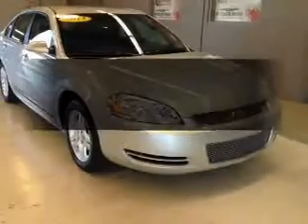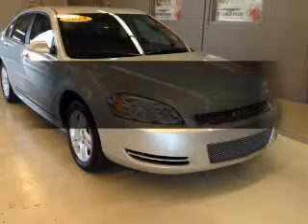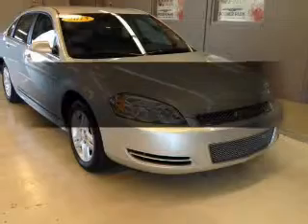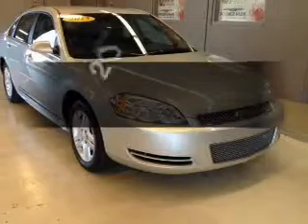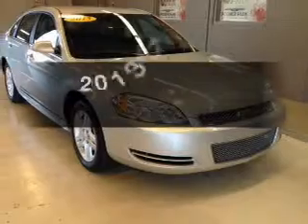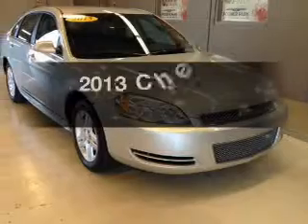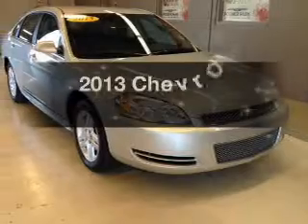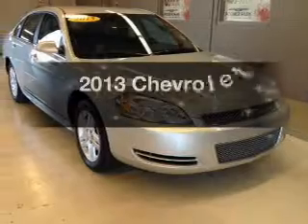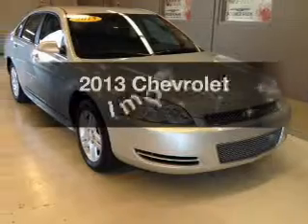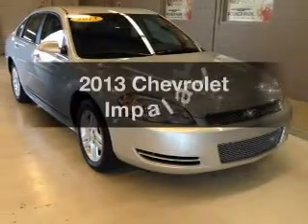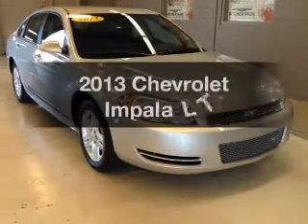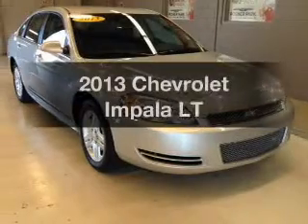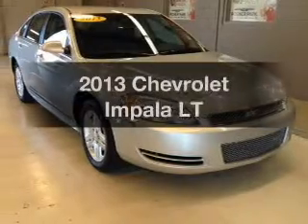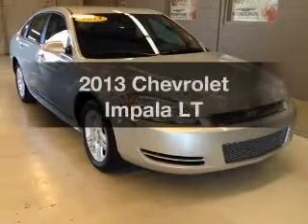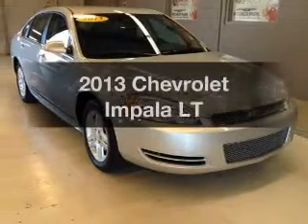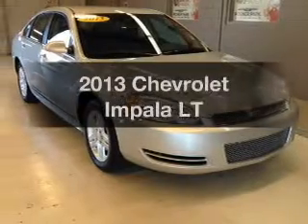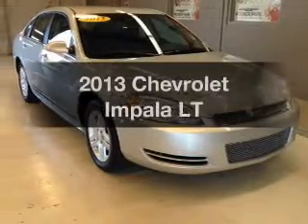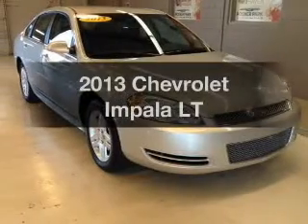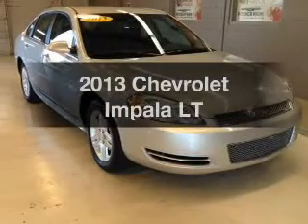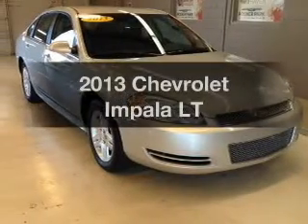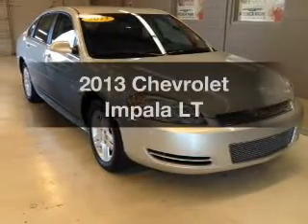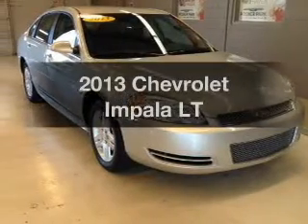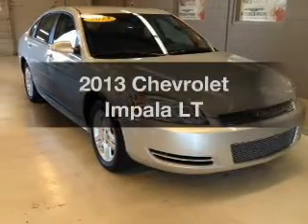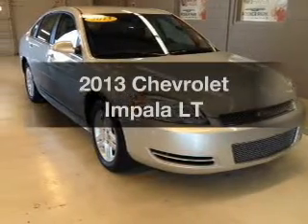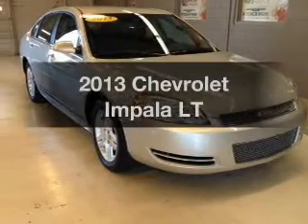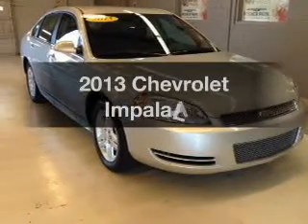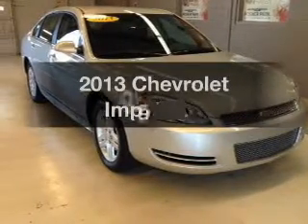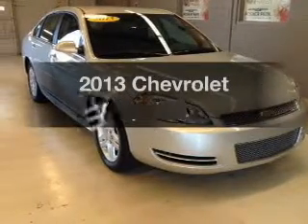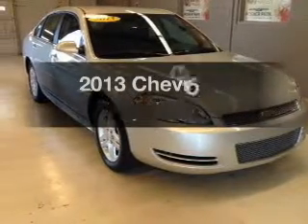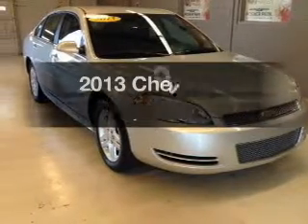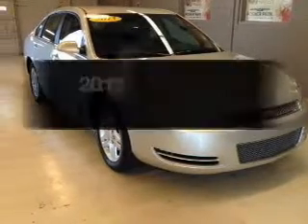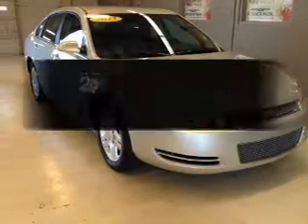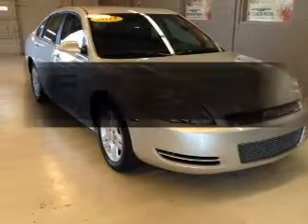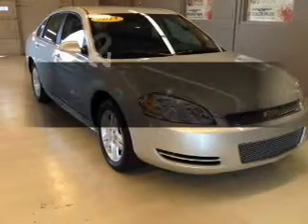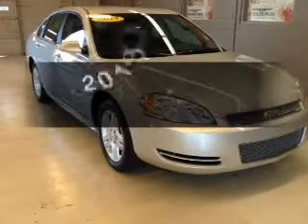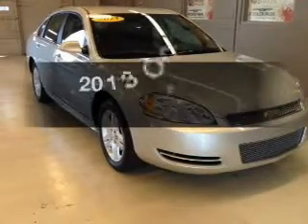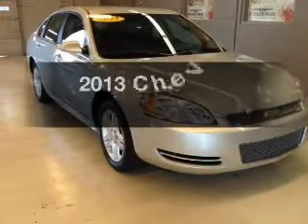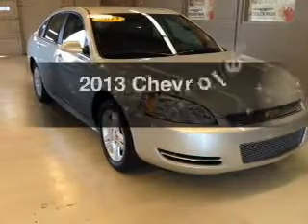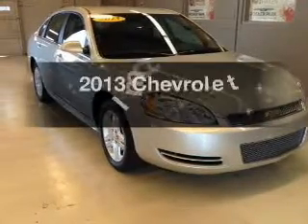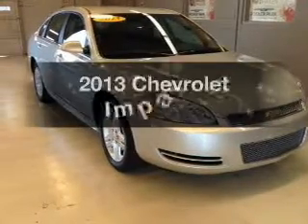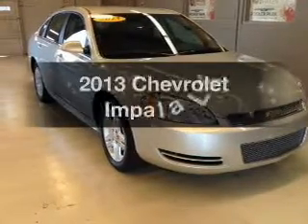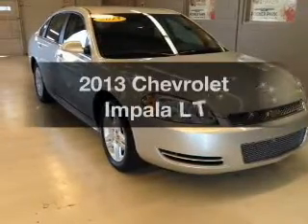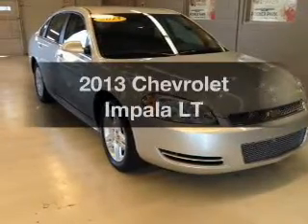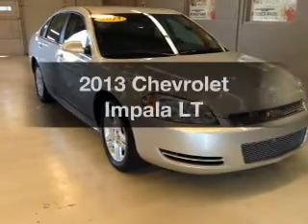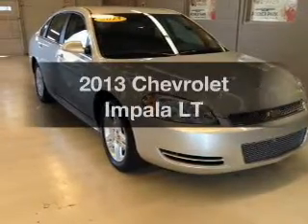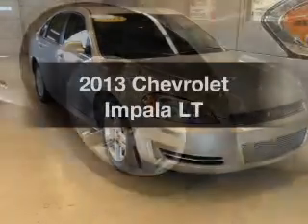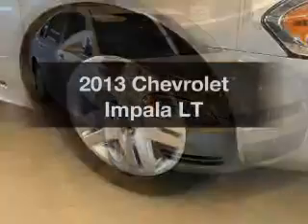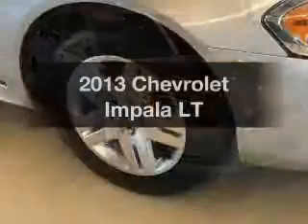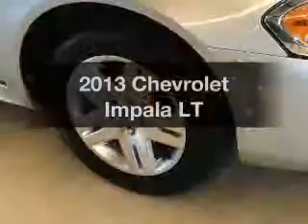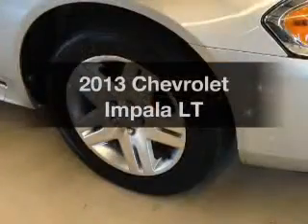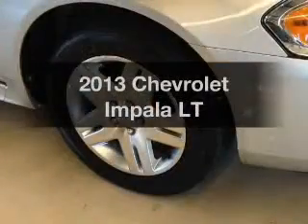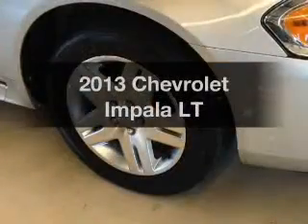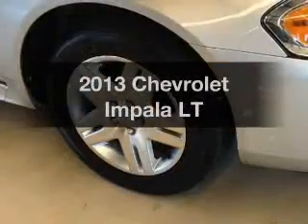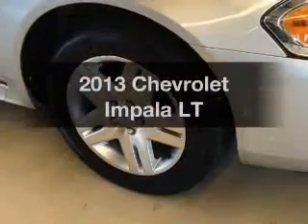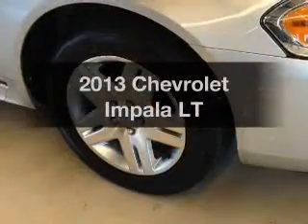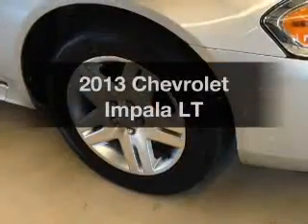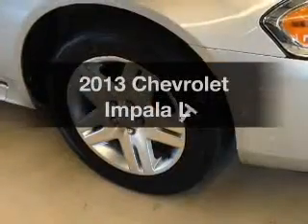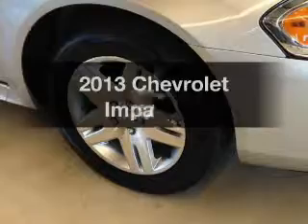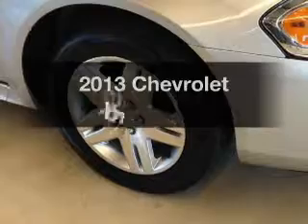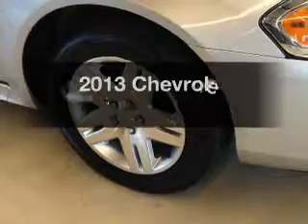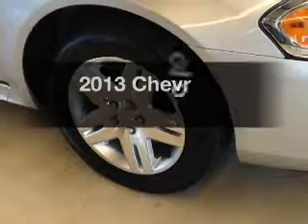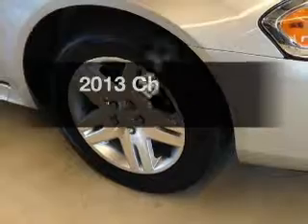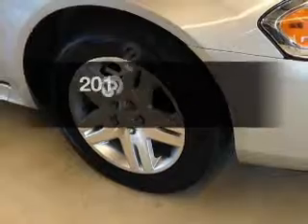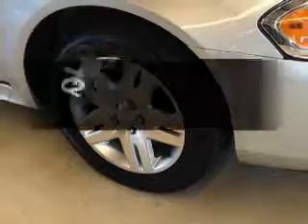Presenting the 2013 Chevrolet Impala. Everything you need under one roof with this great vehicle.